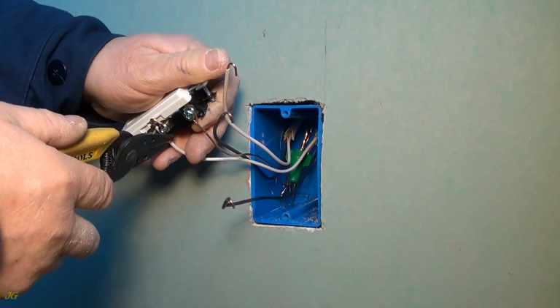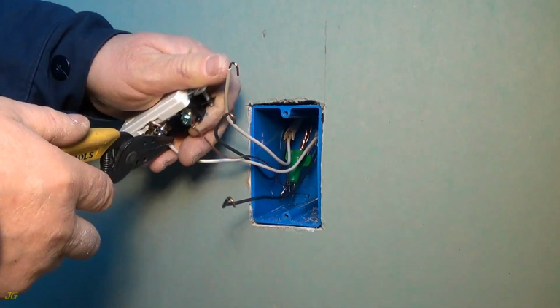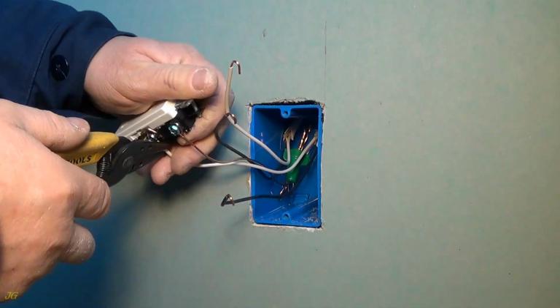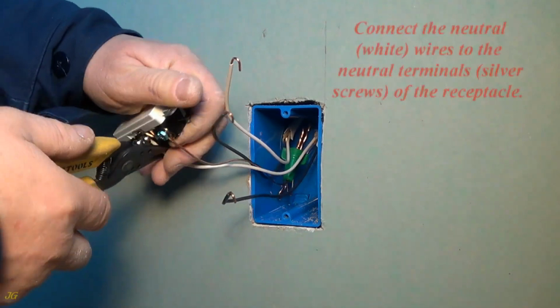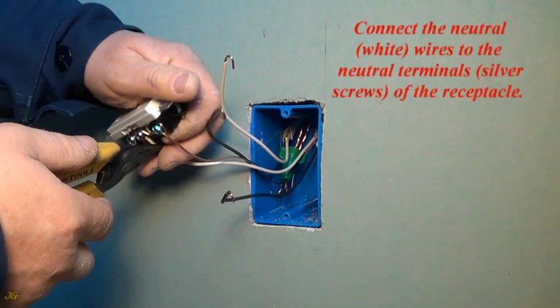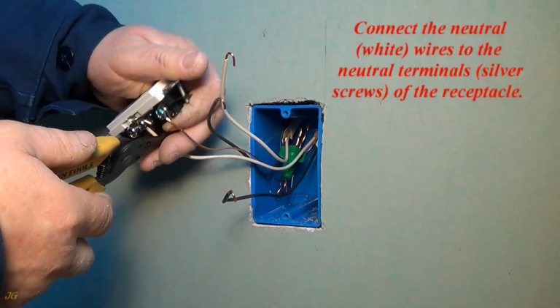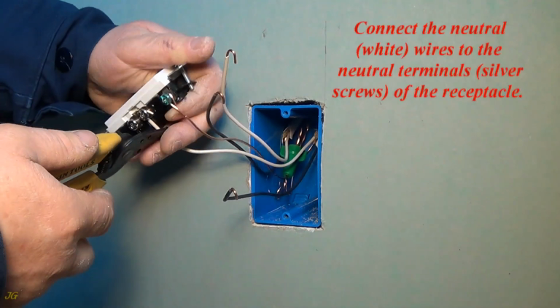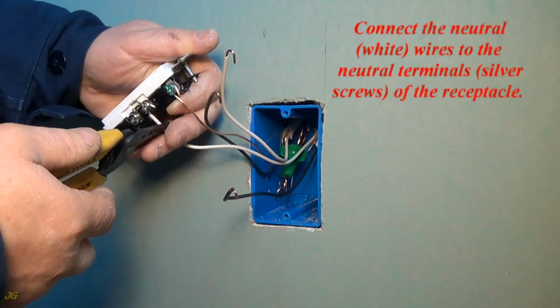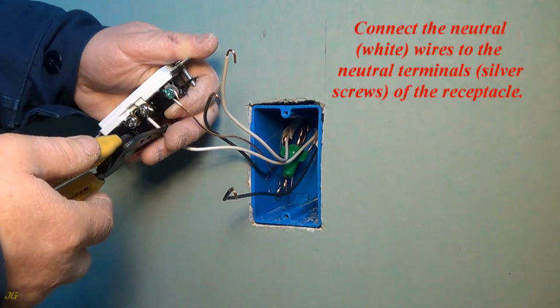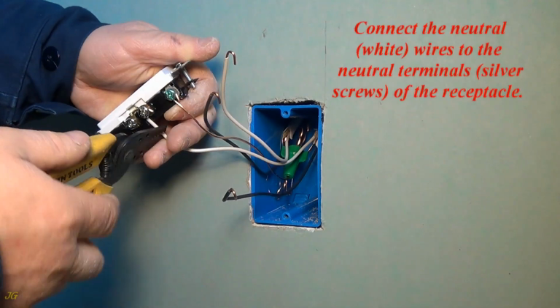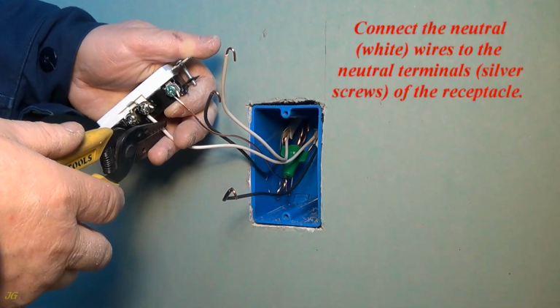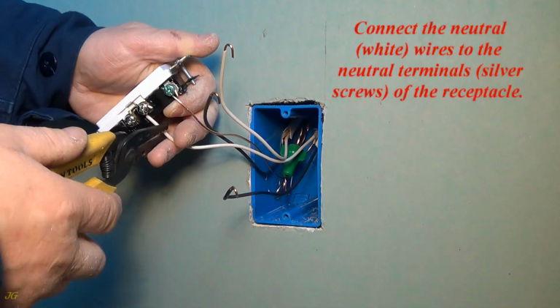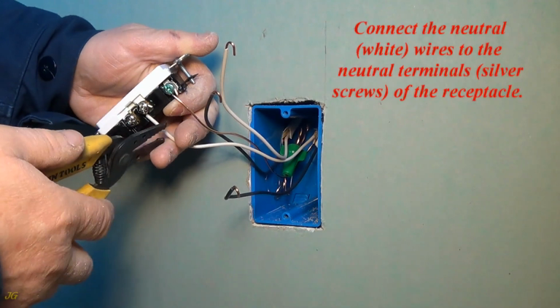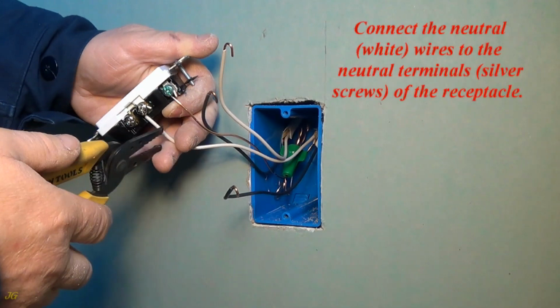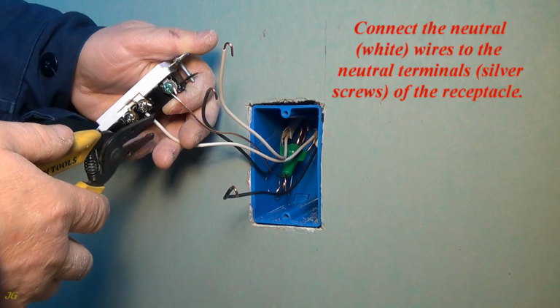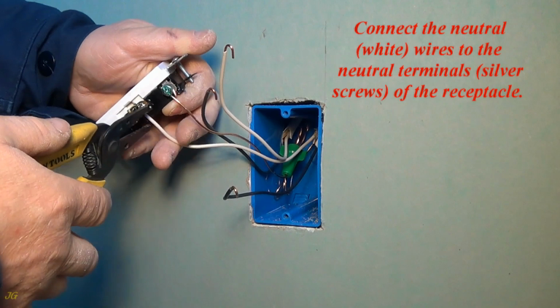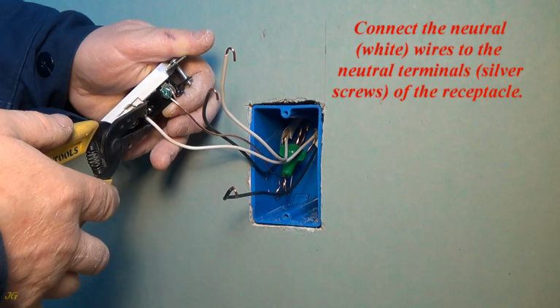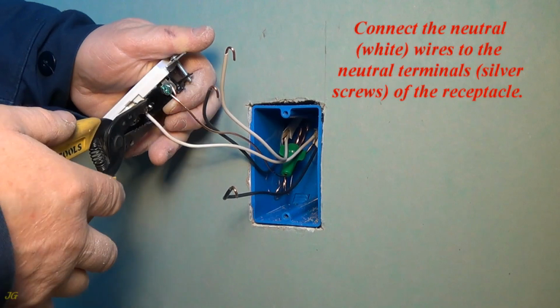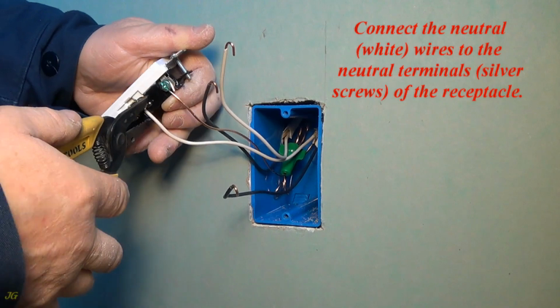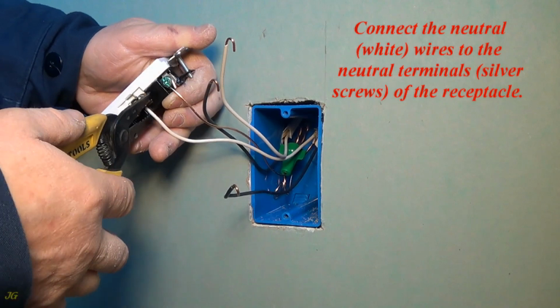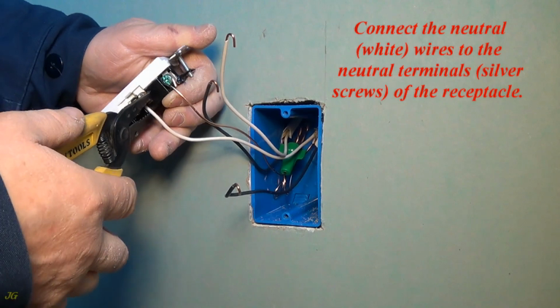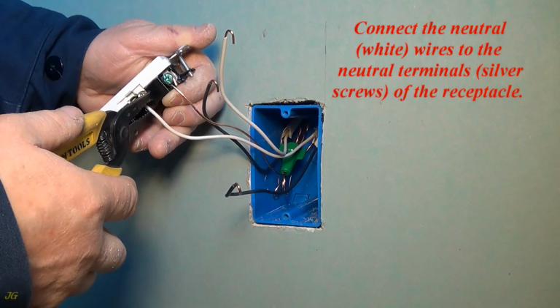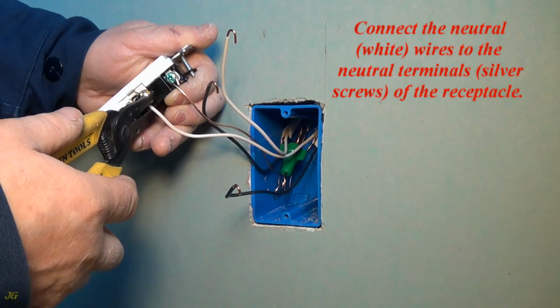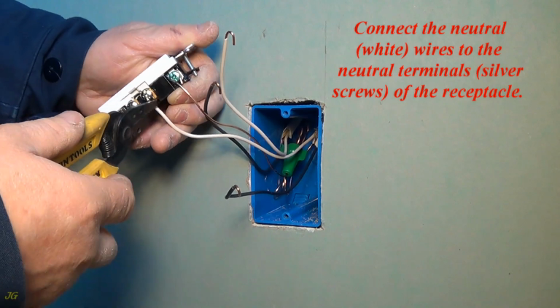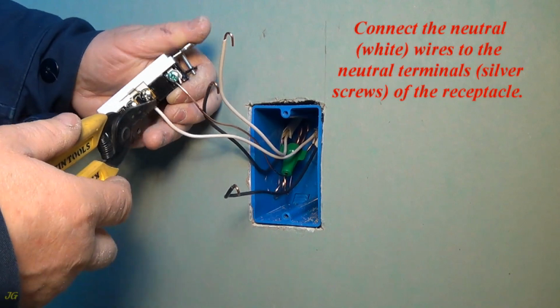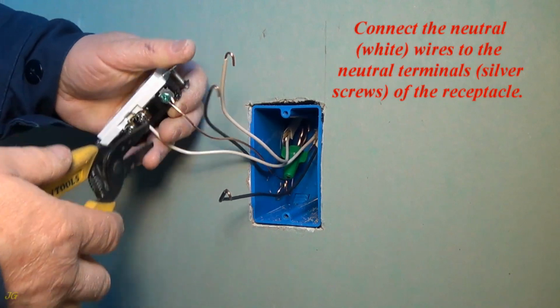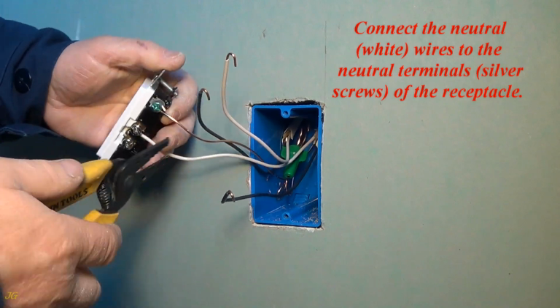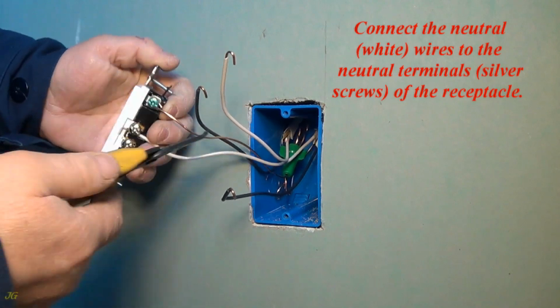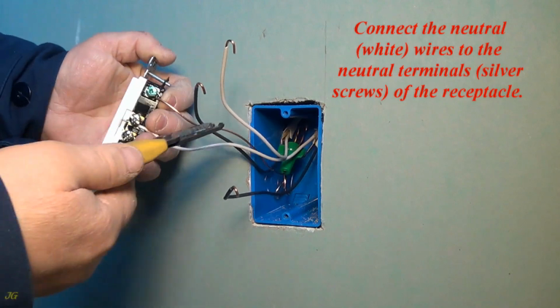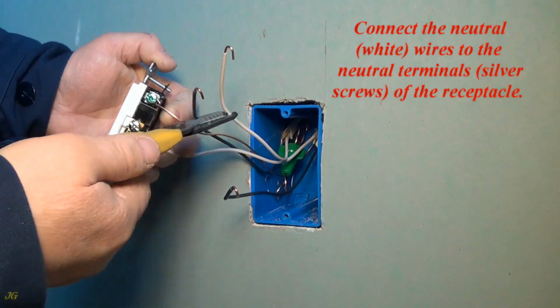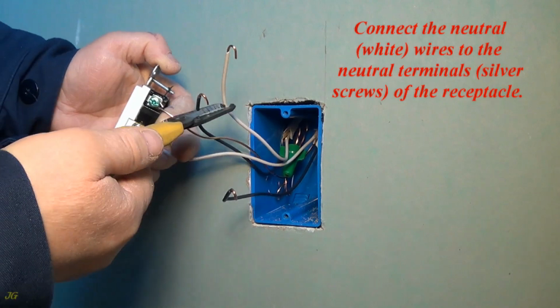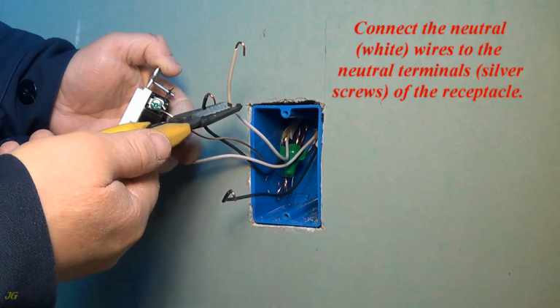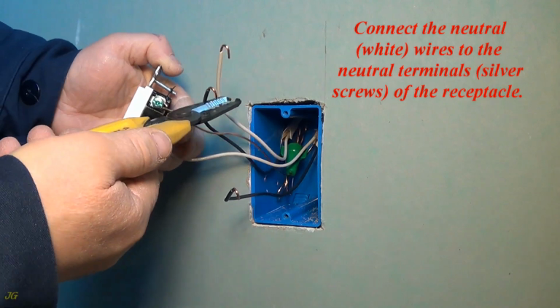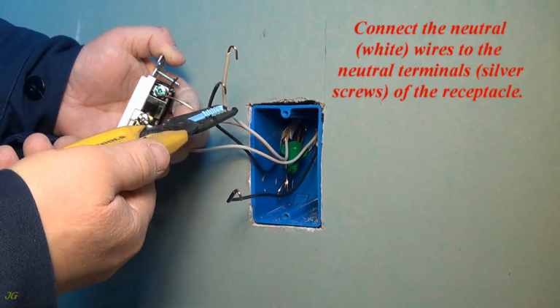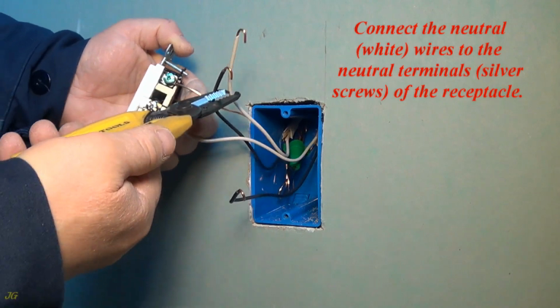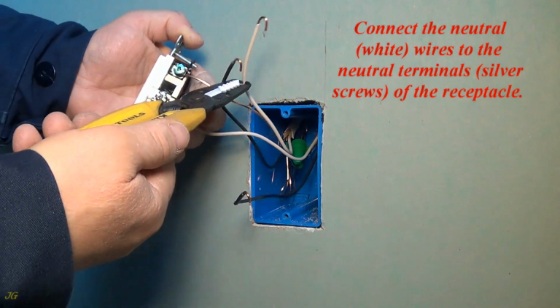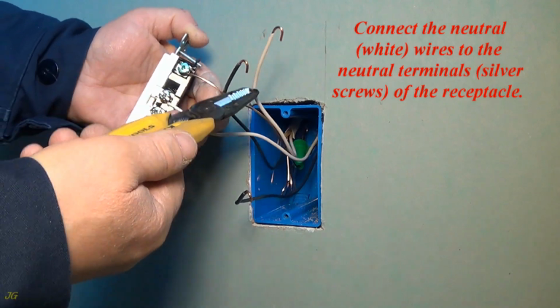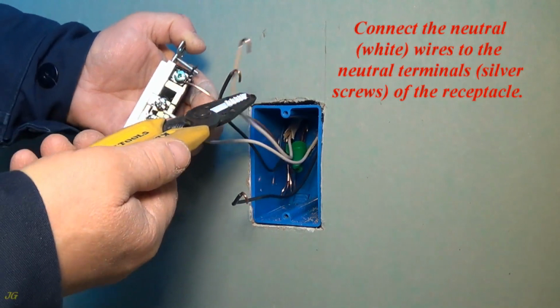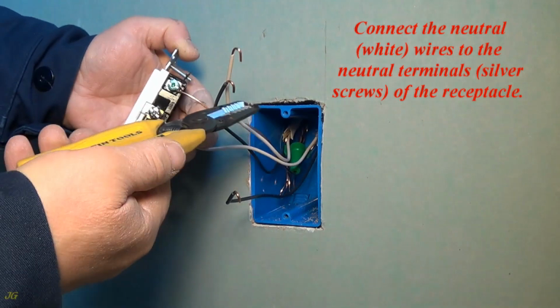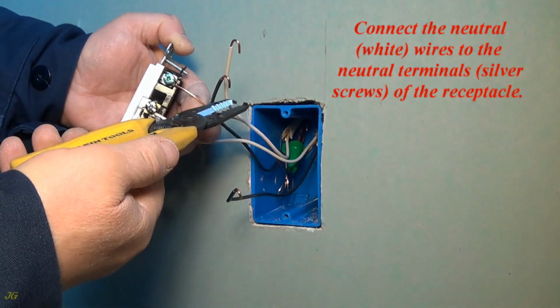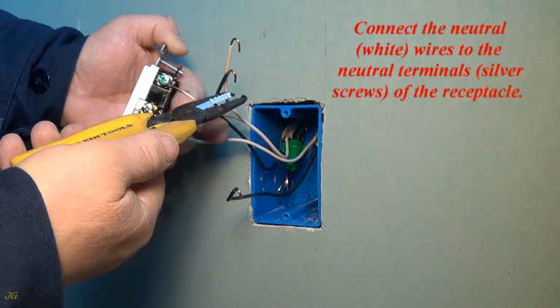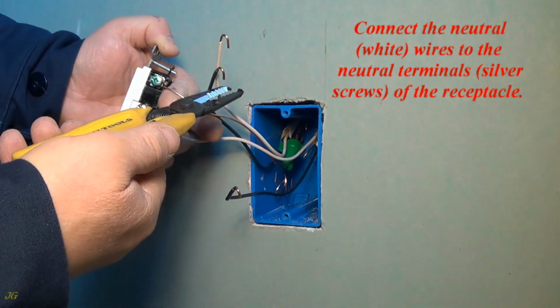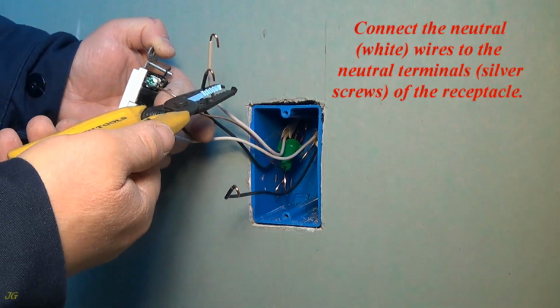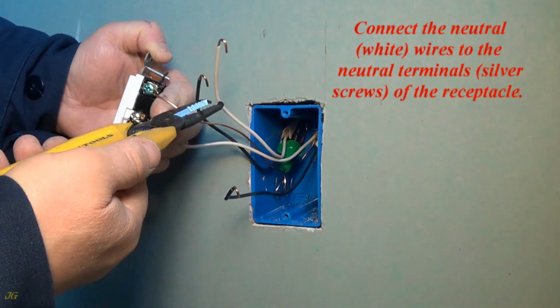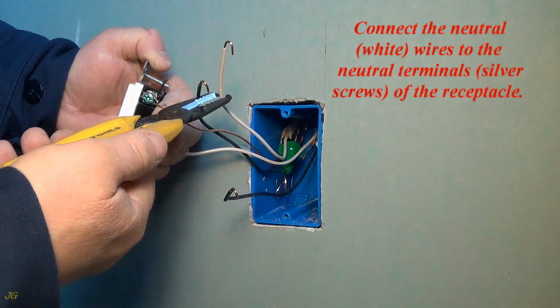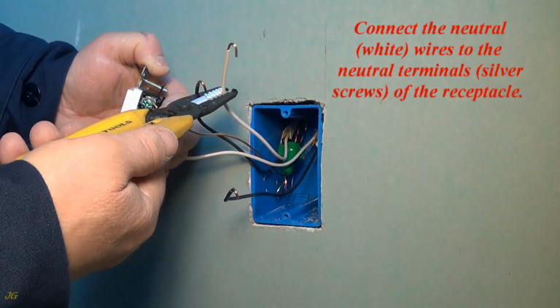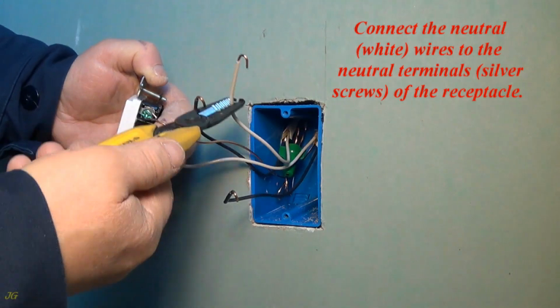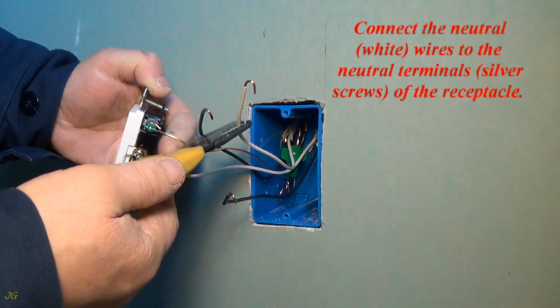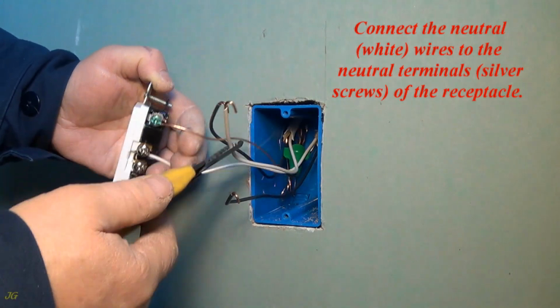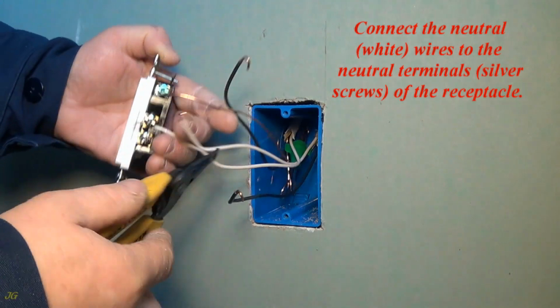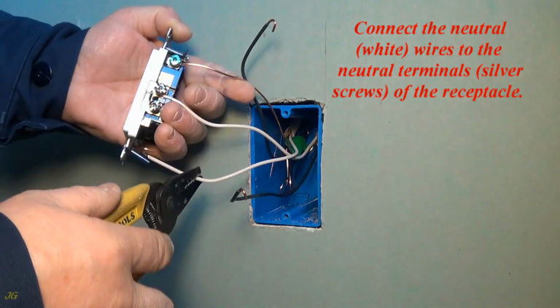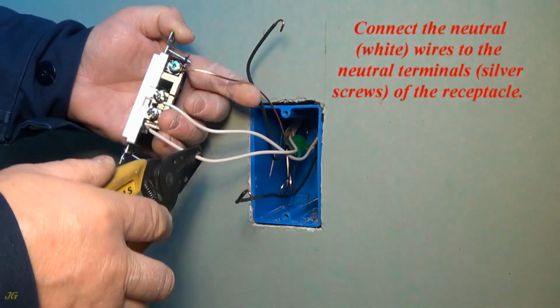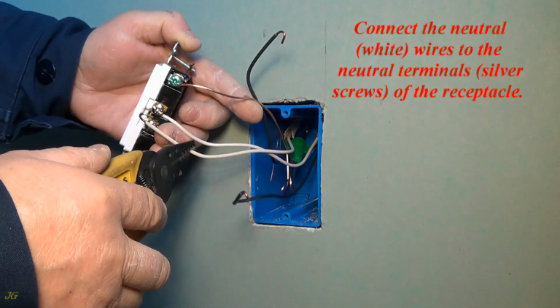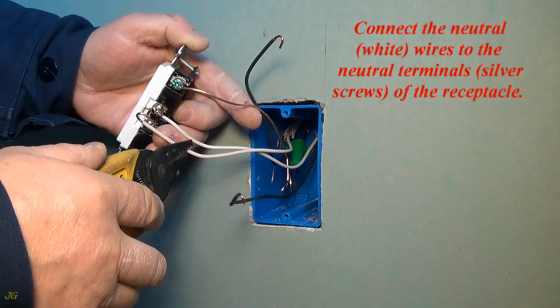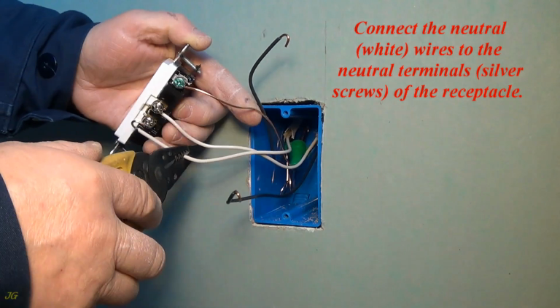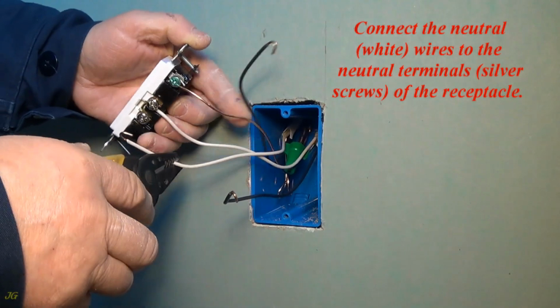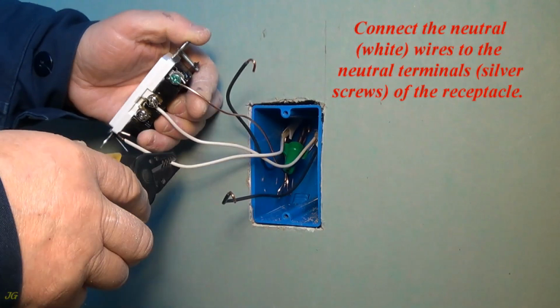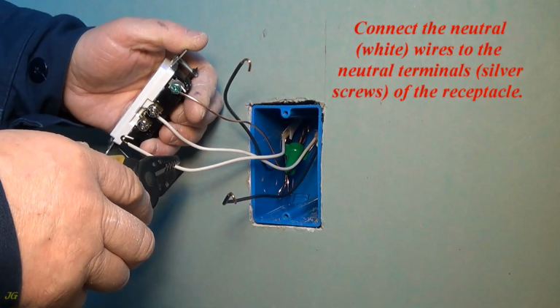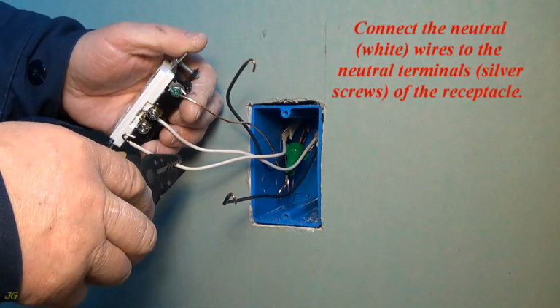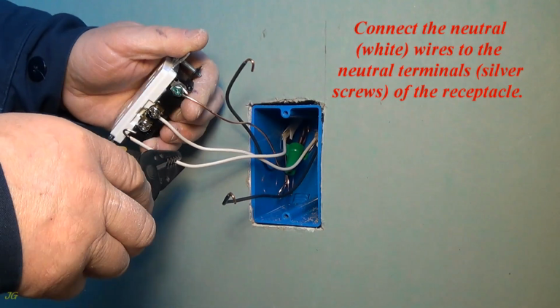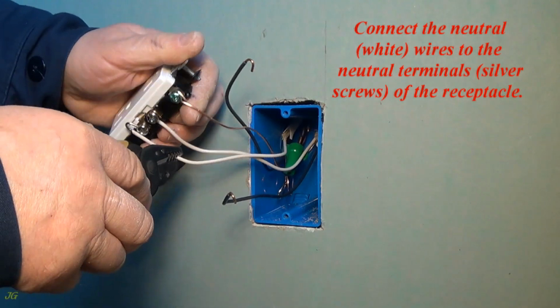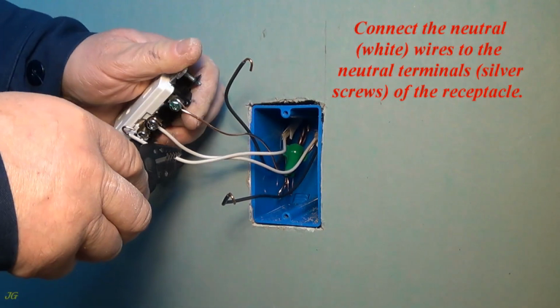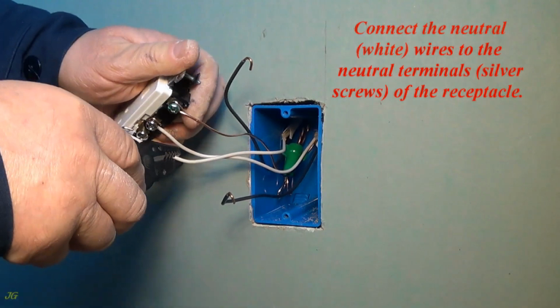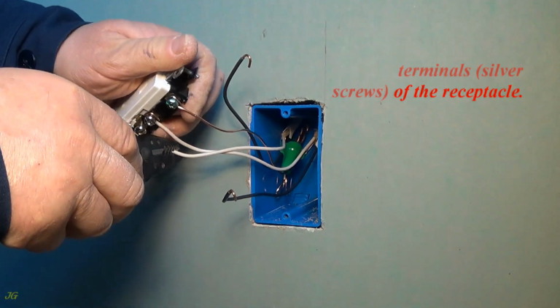Connect the neutral, white wires to the neutral terminals, silver screws, of the receptacle.